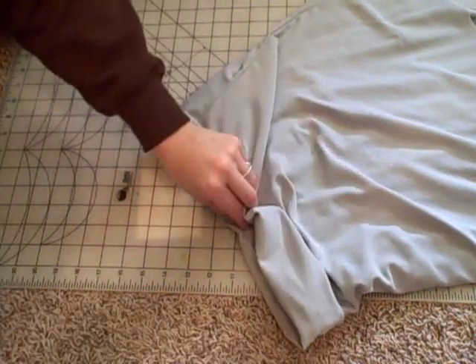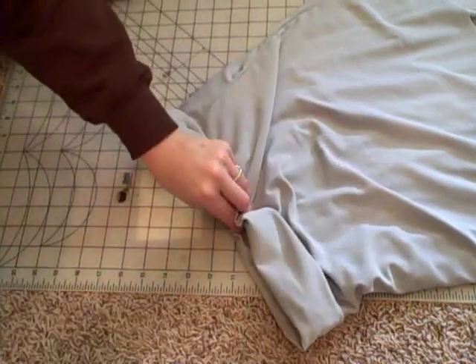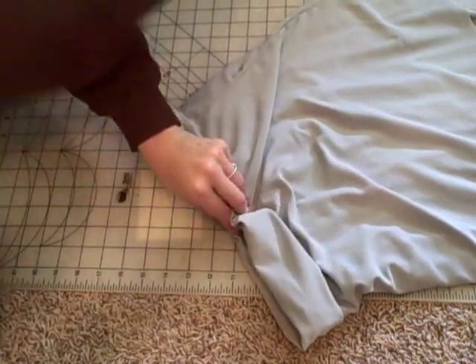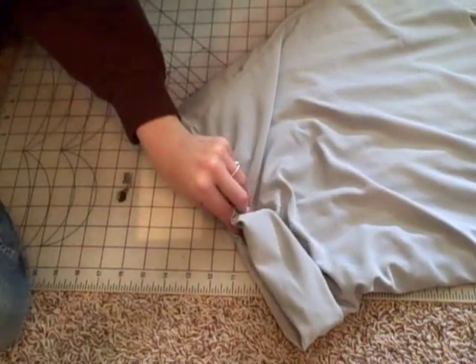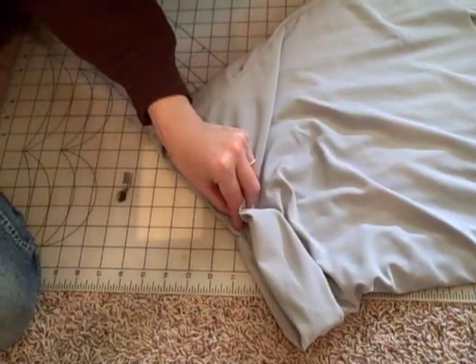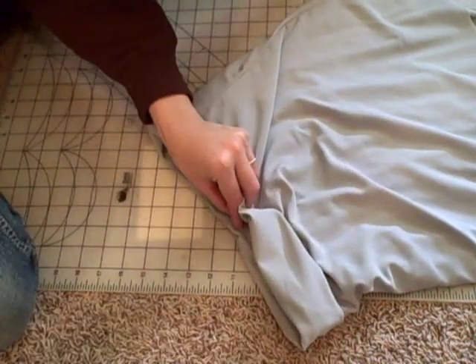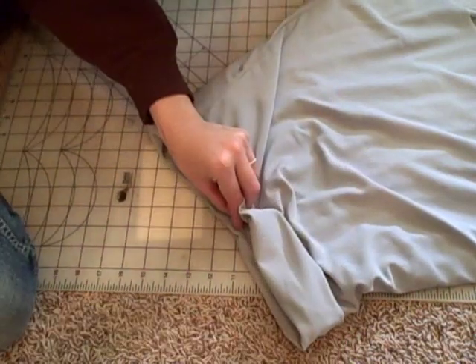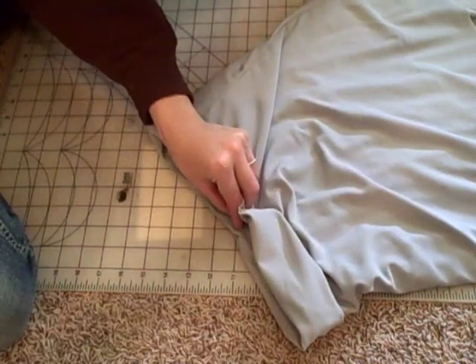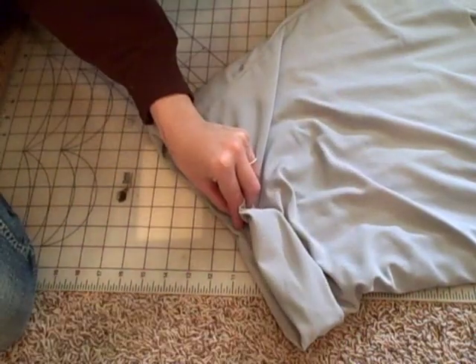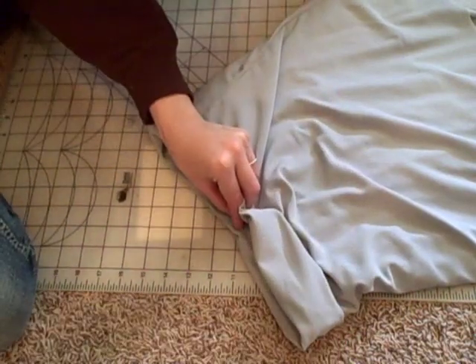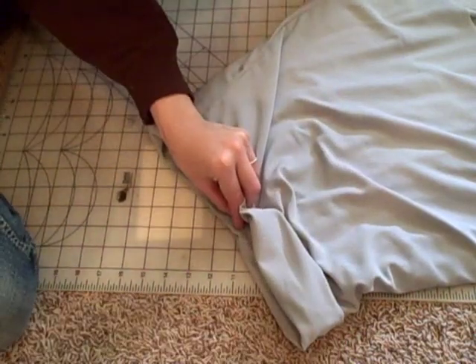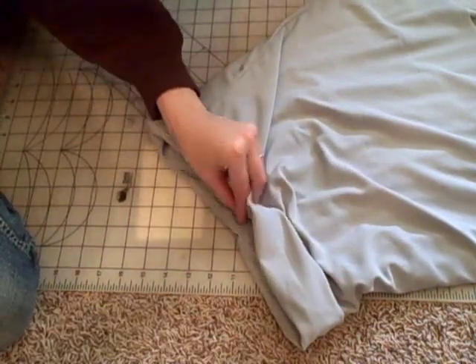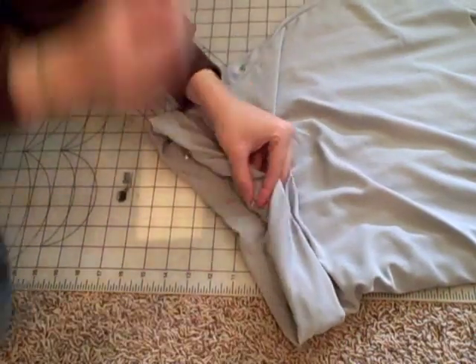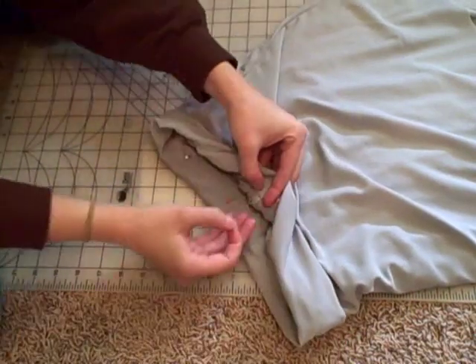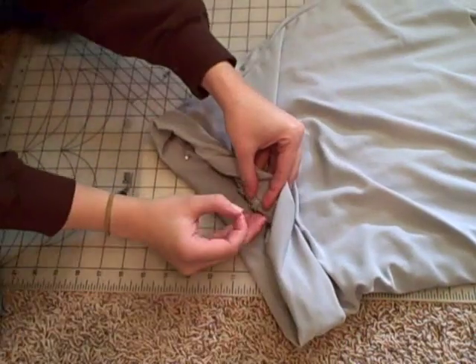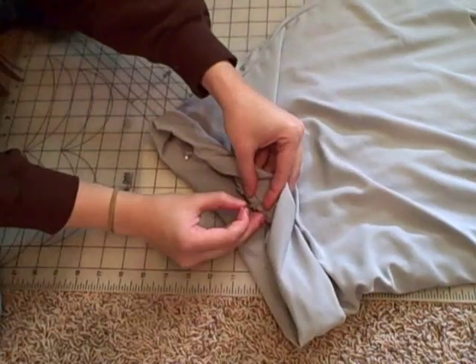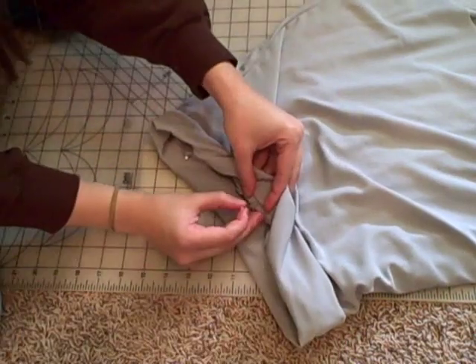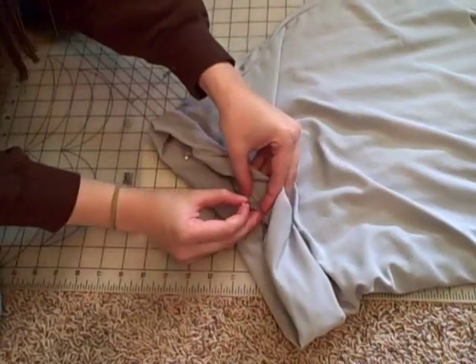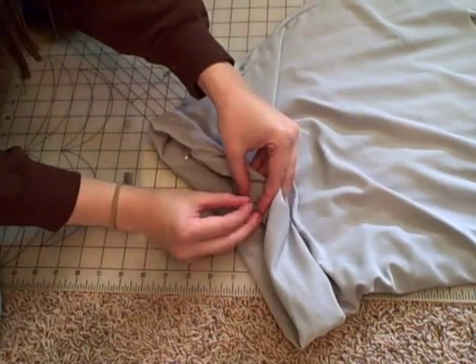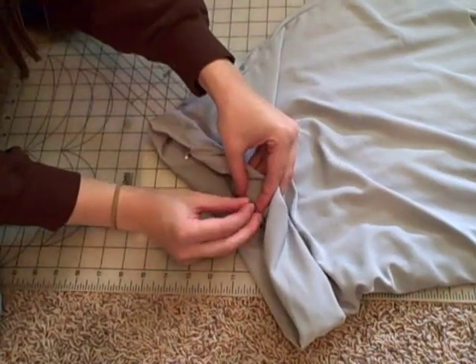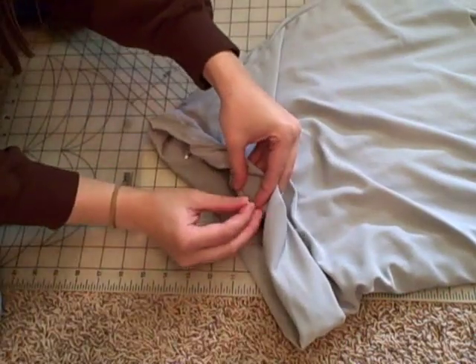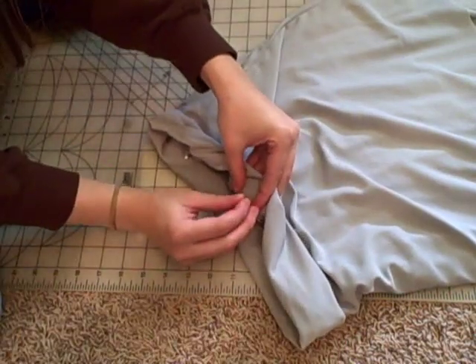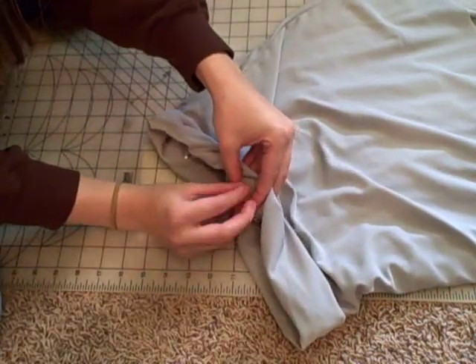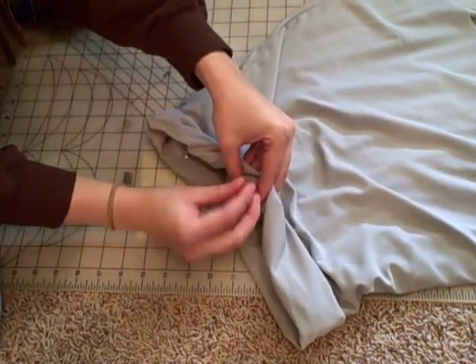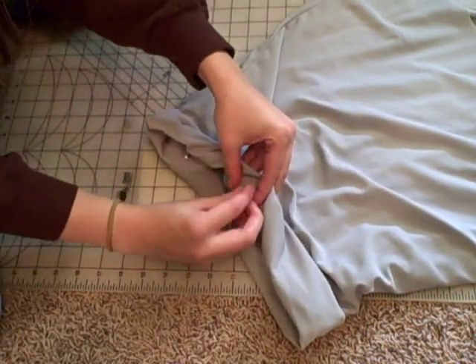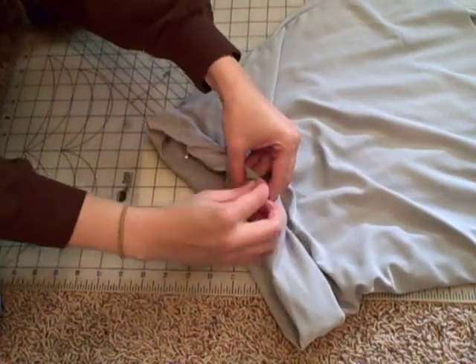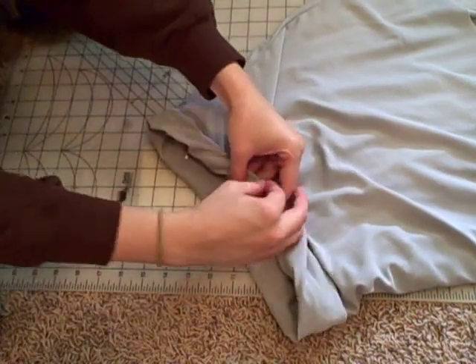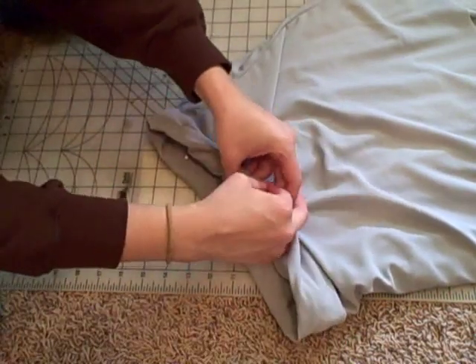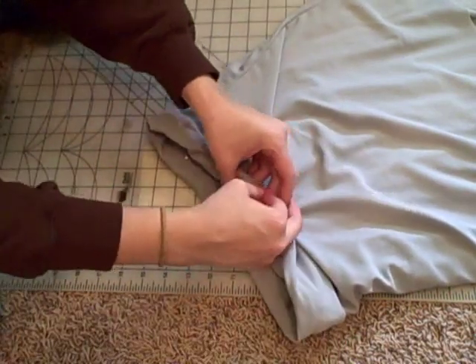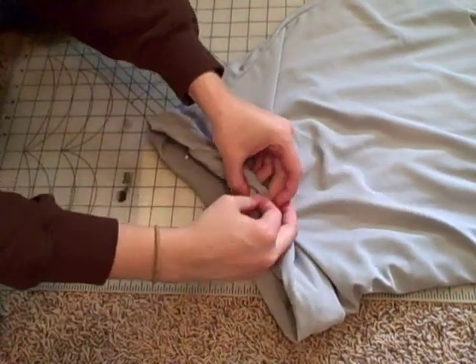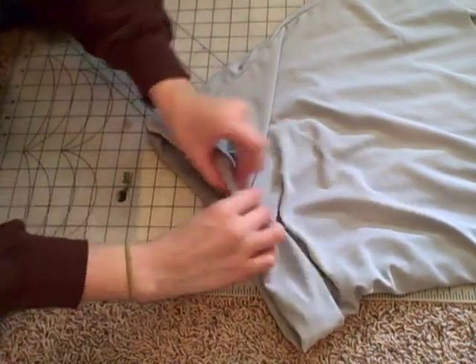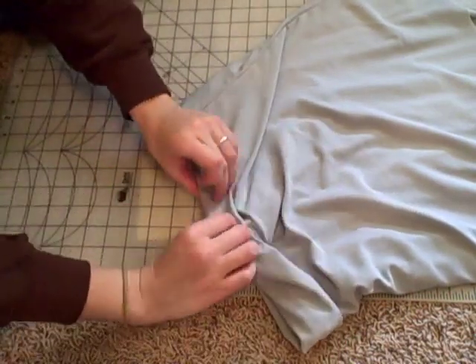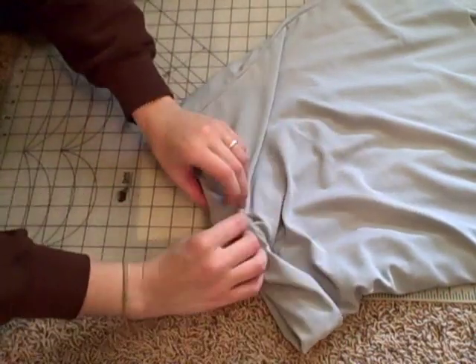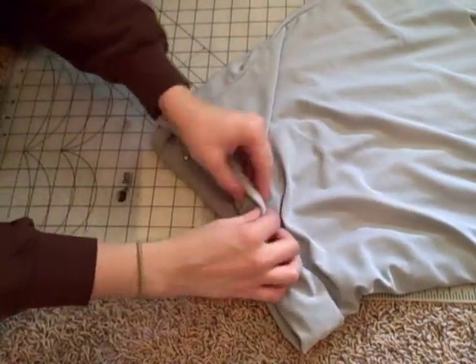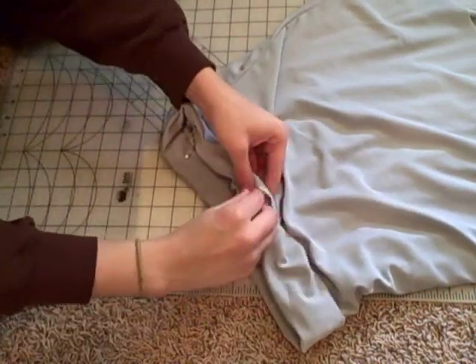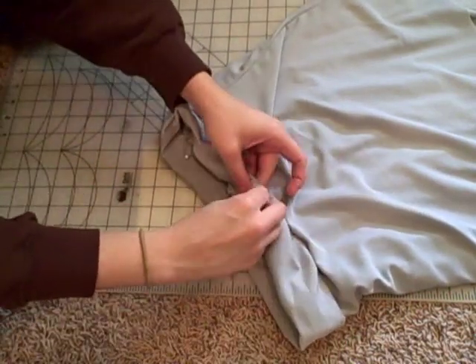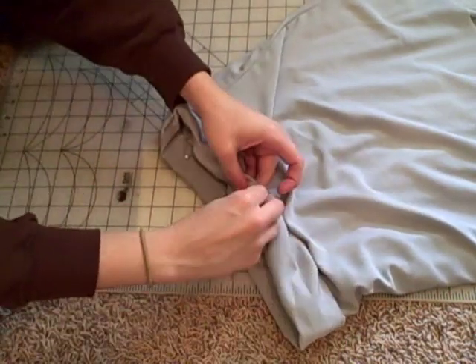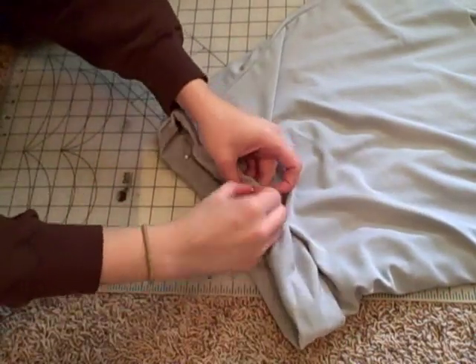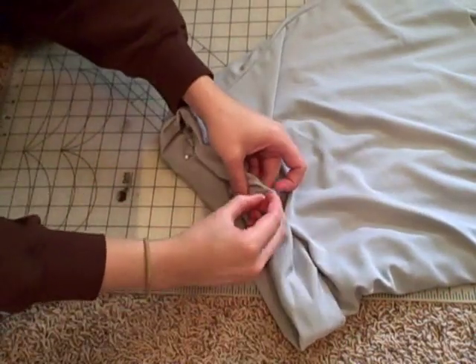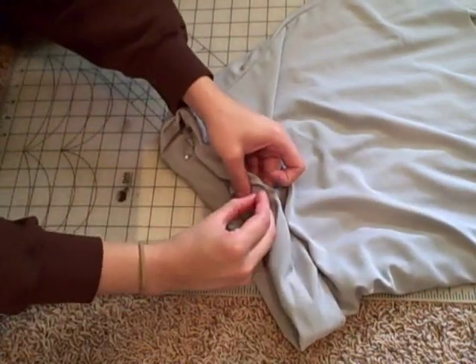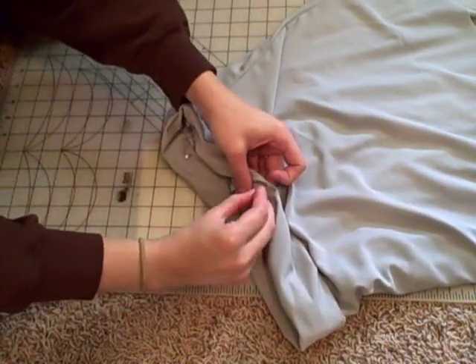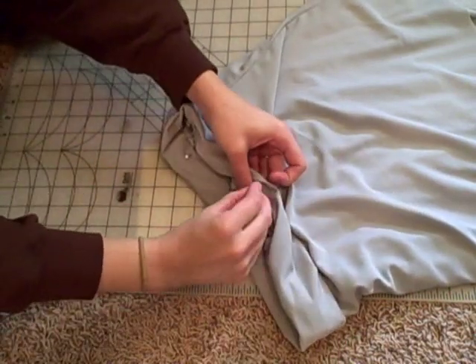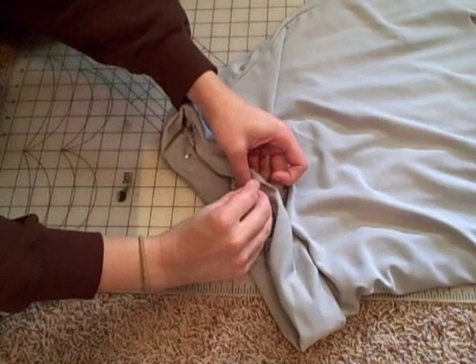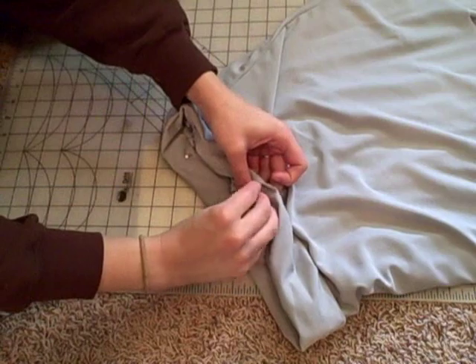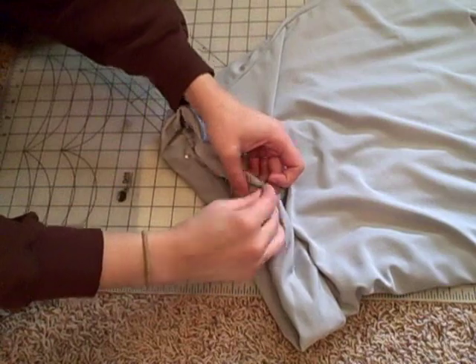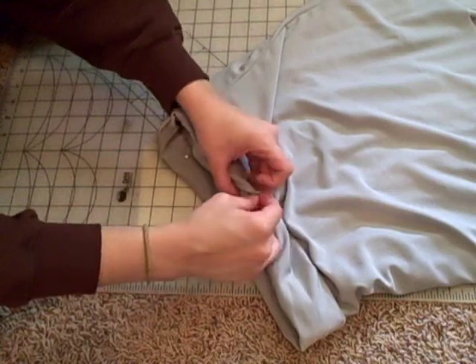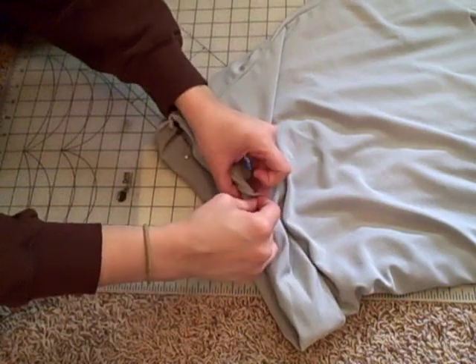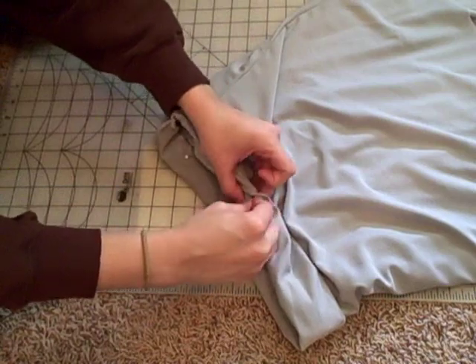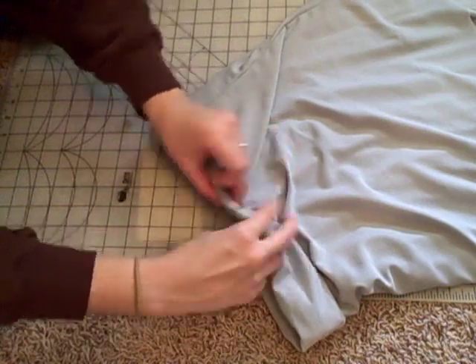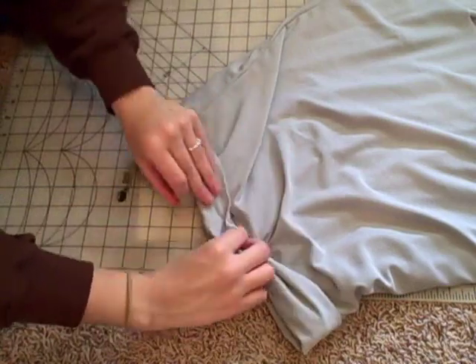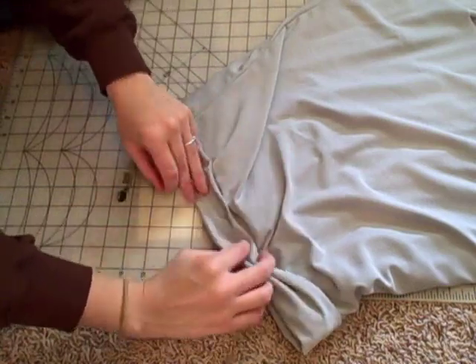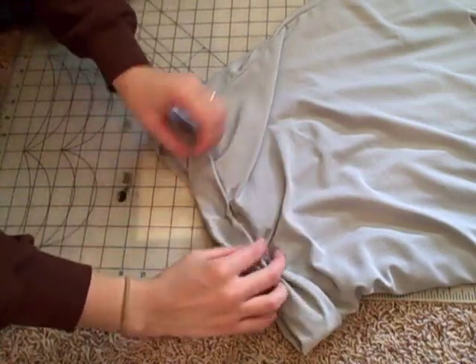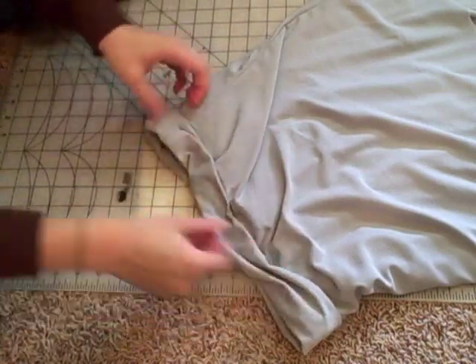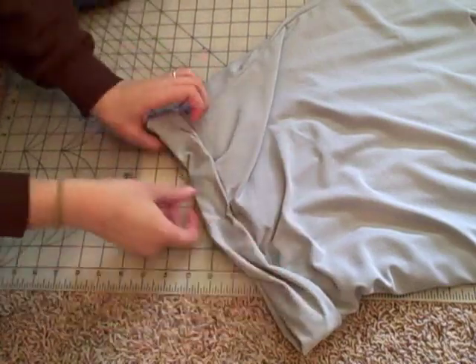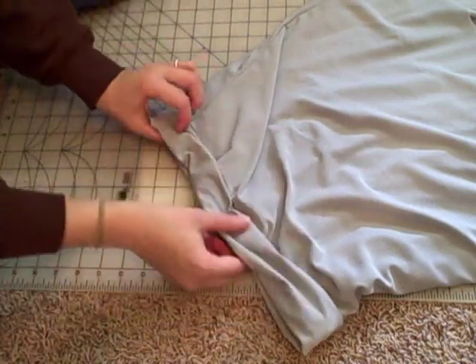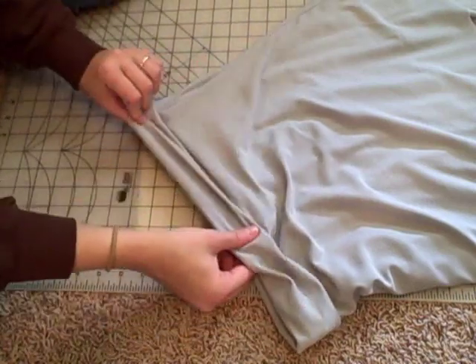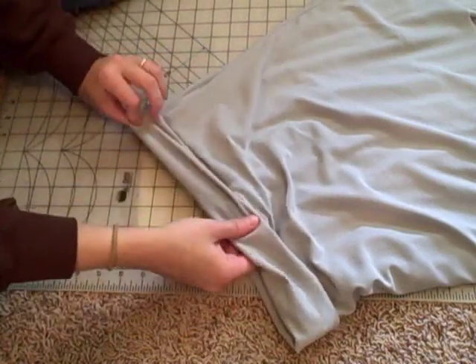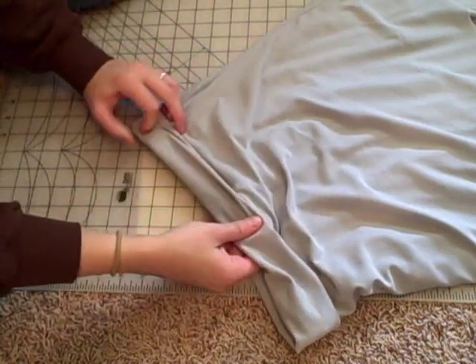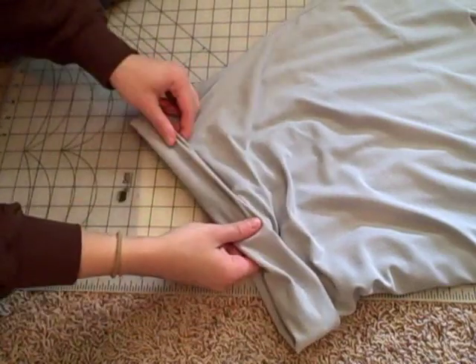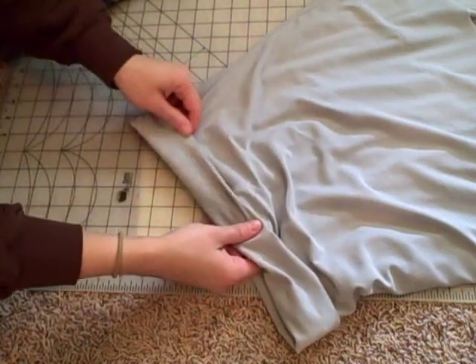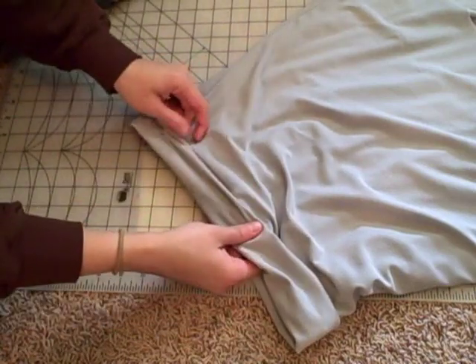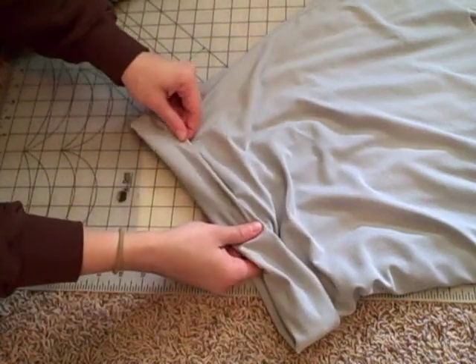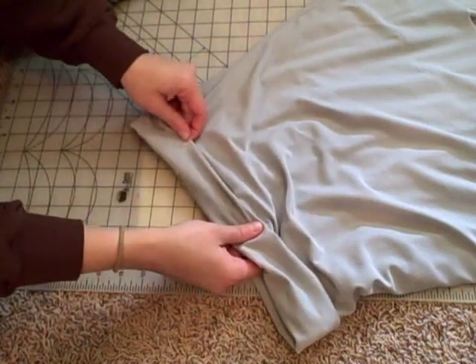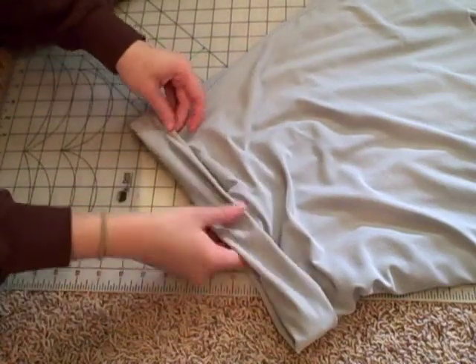Fold the unsewn edge of your waistband under and pin. Sew it down, leaving a two inch opening.